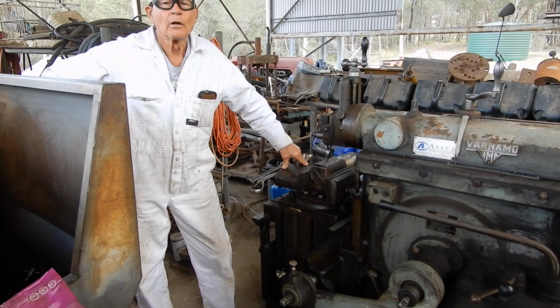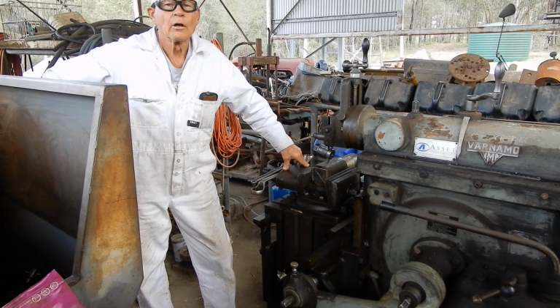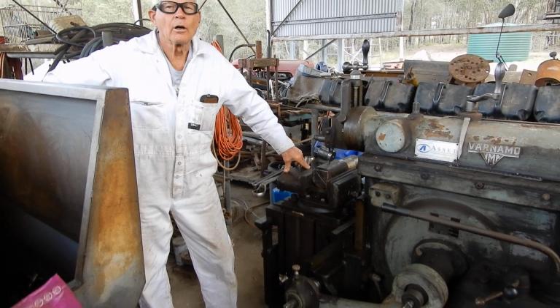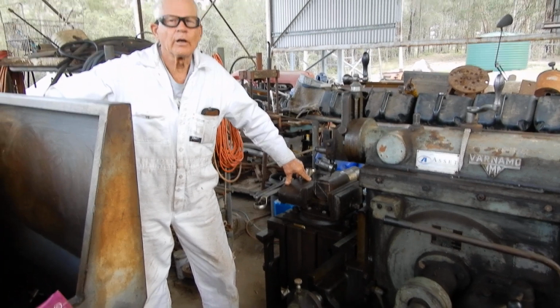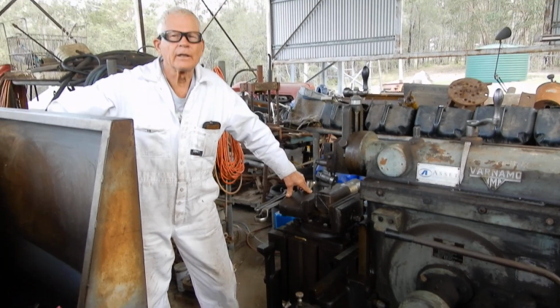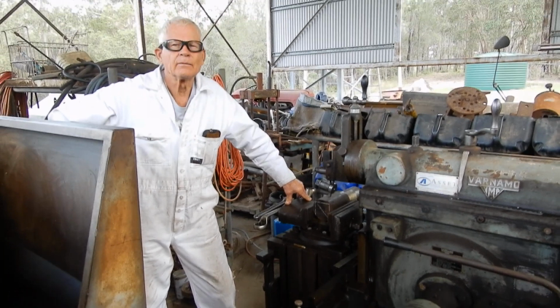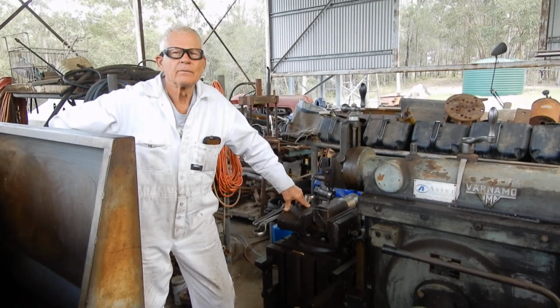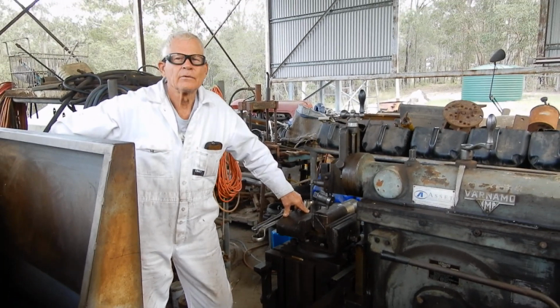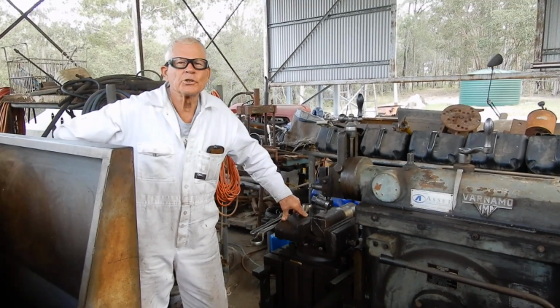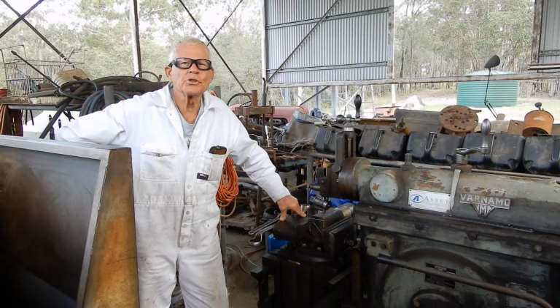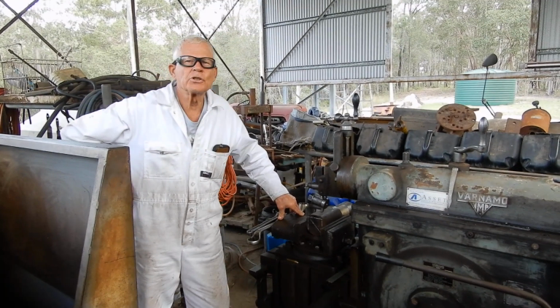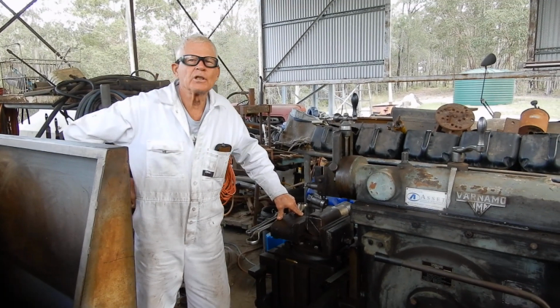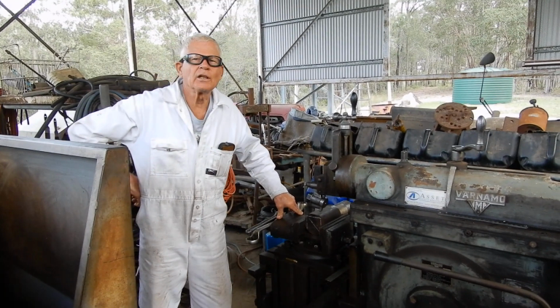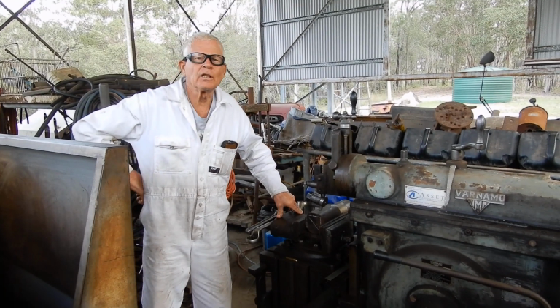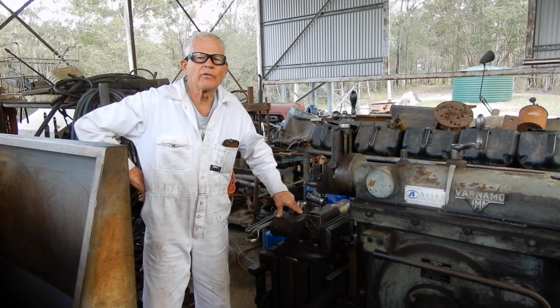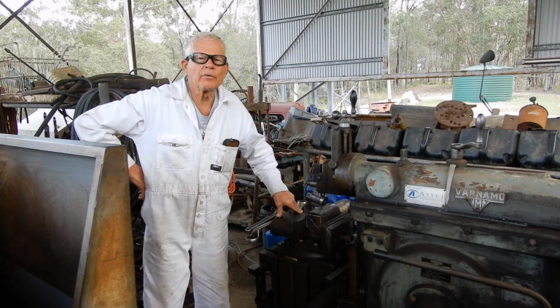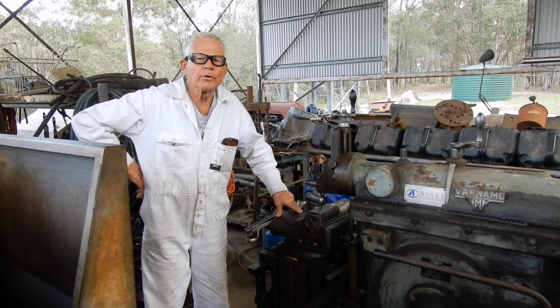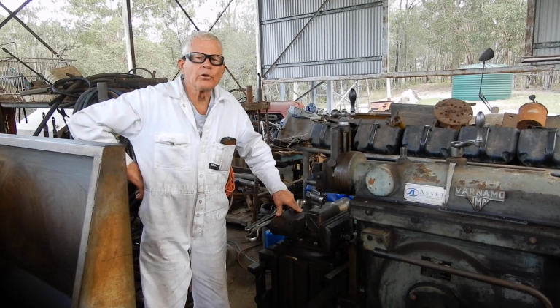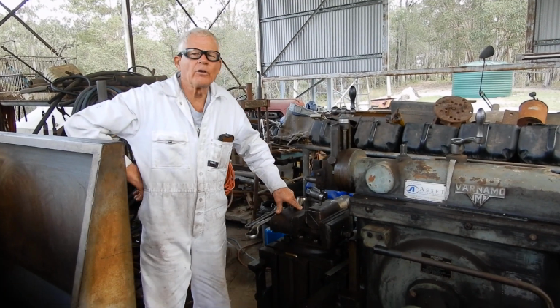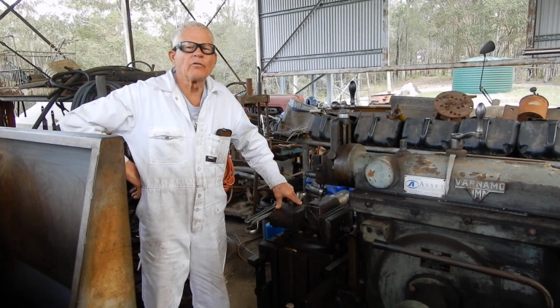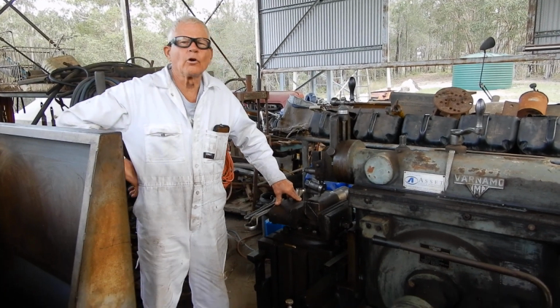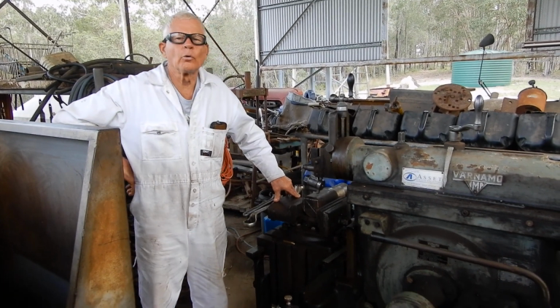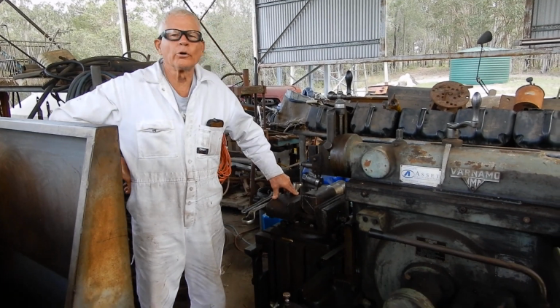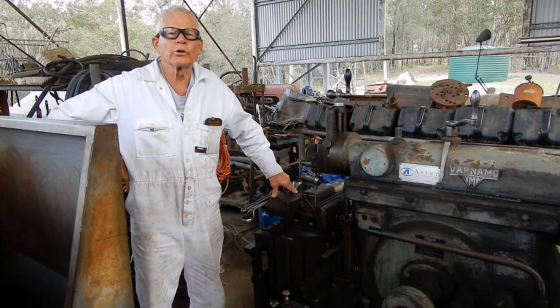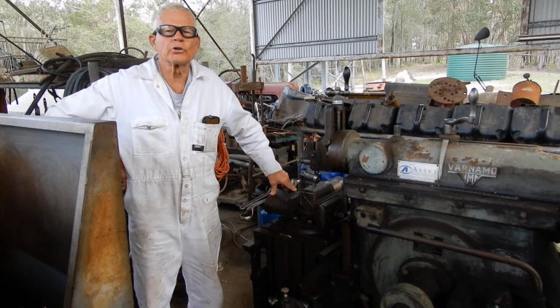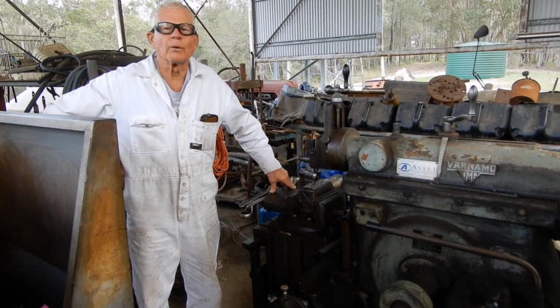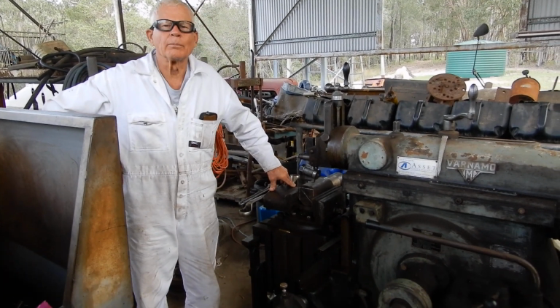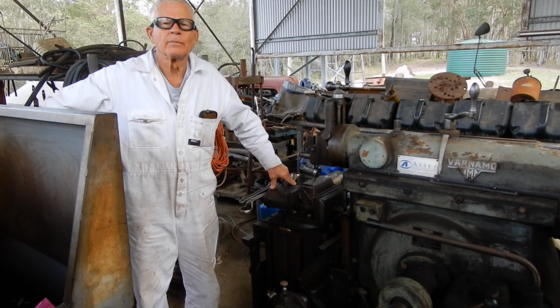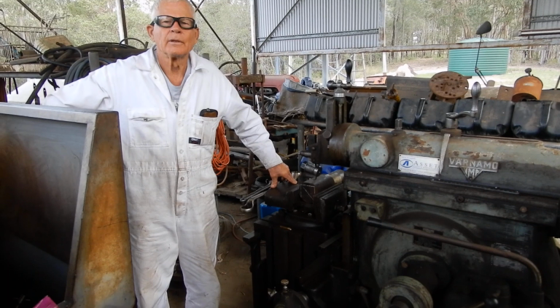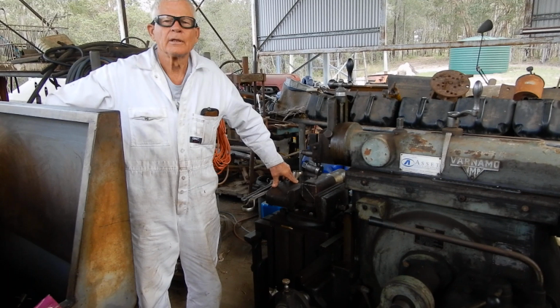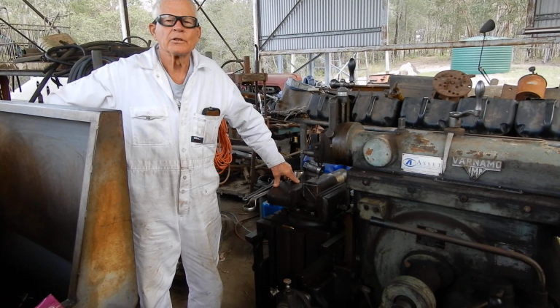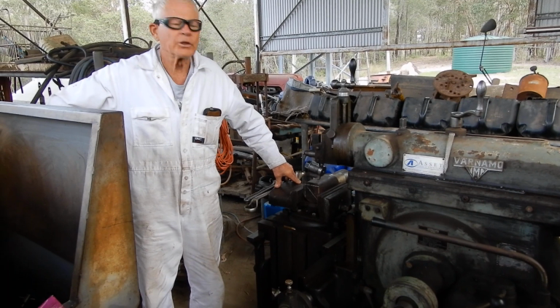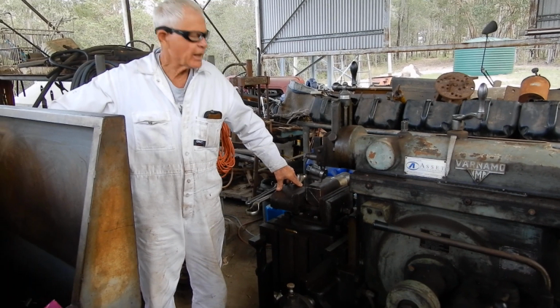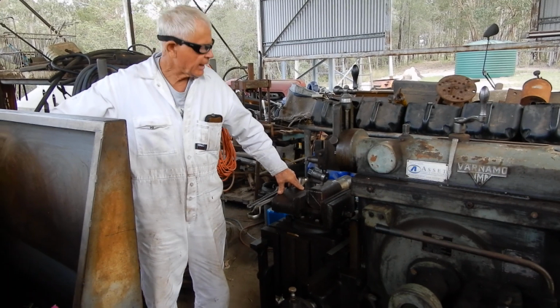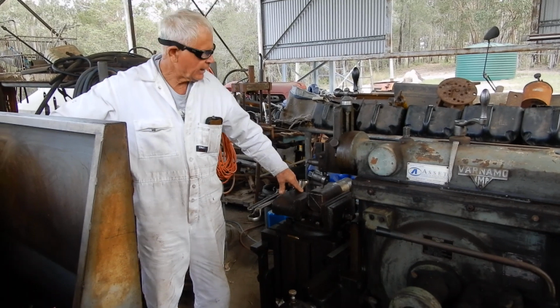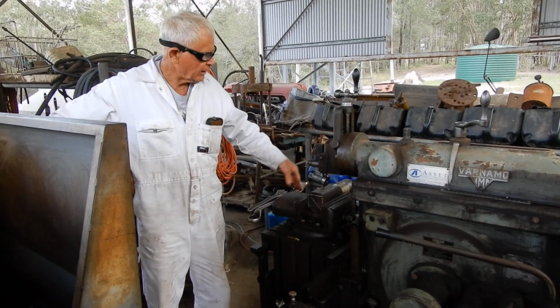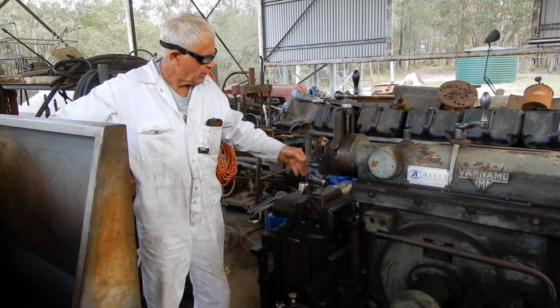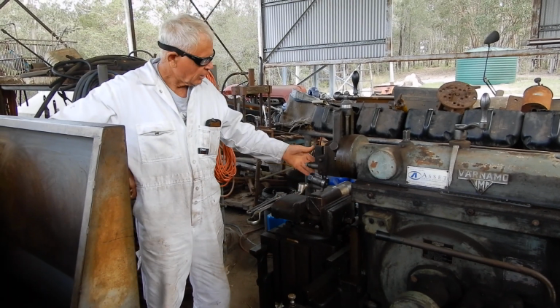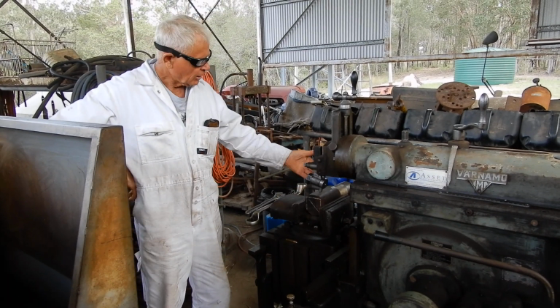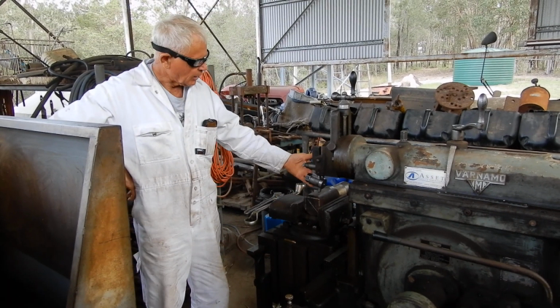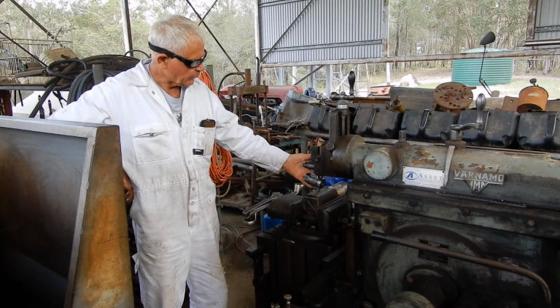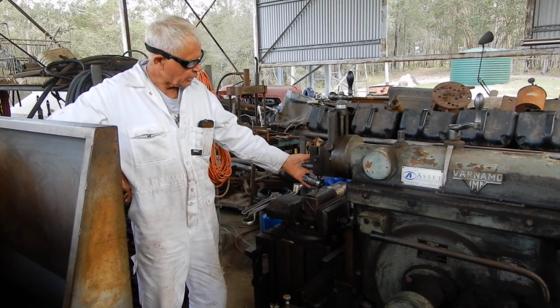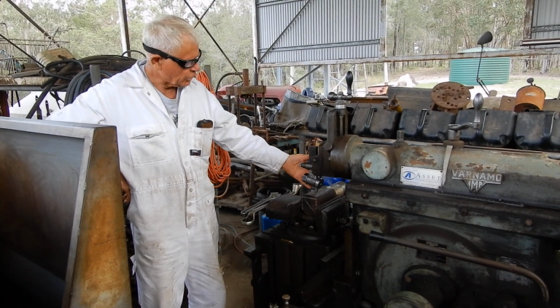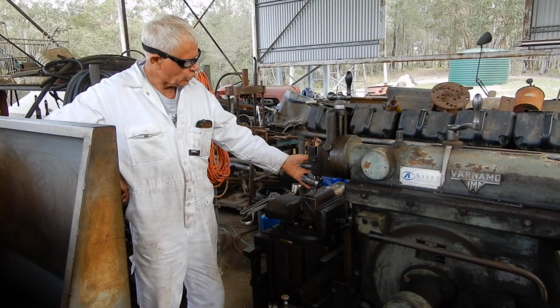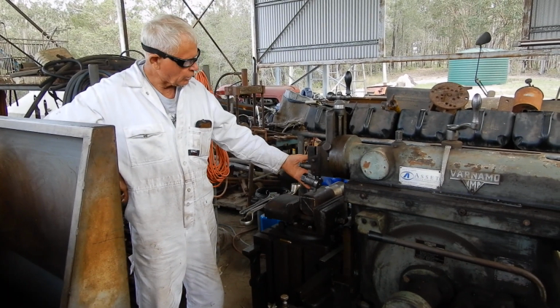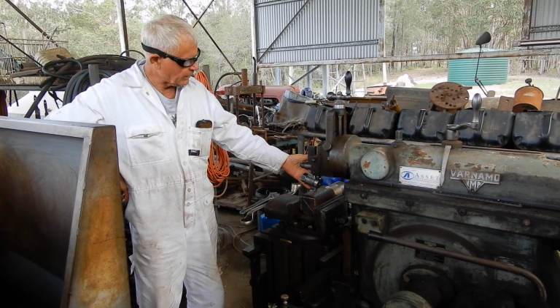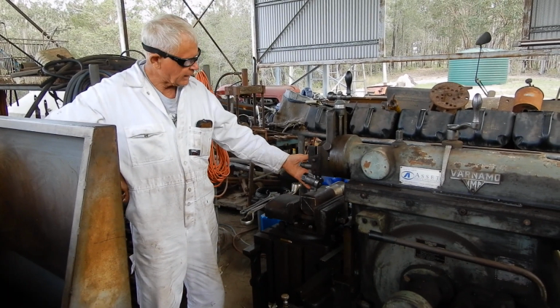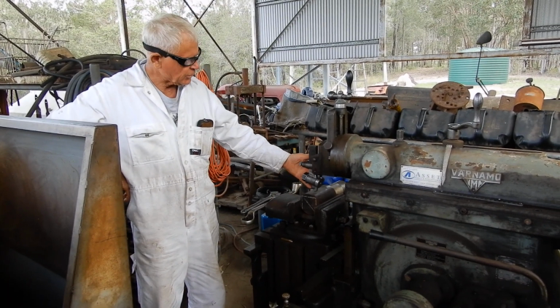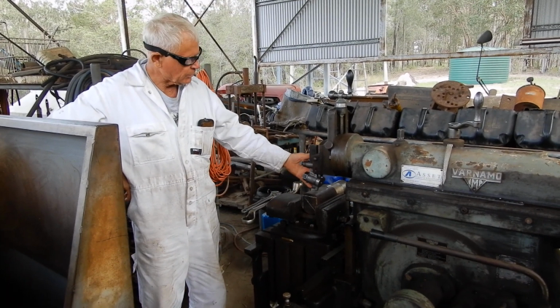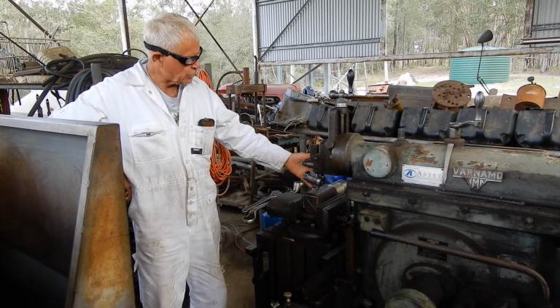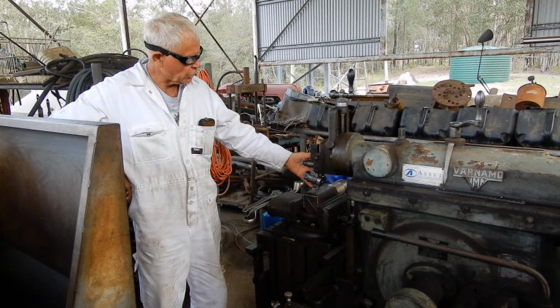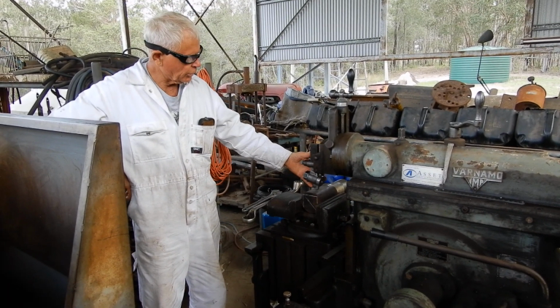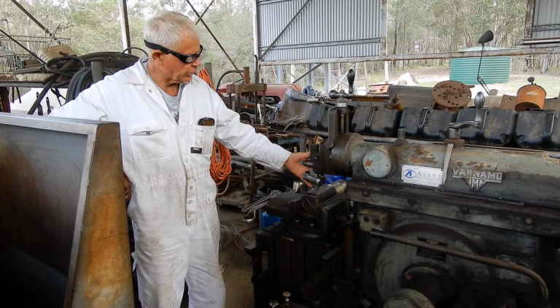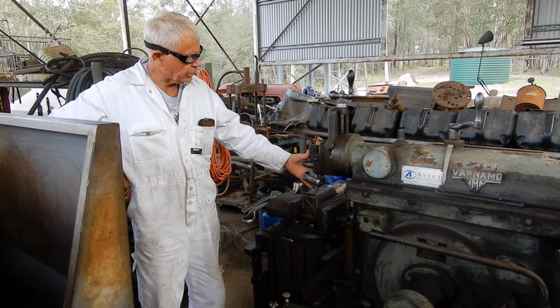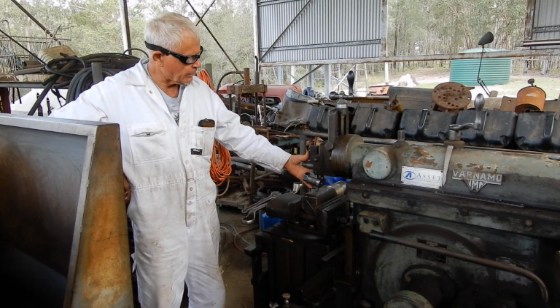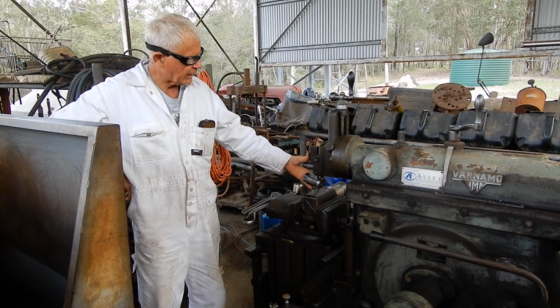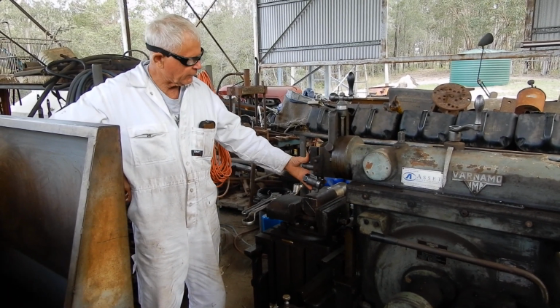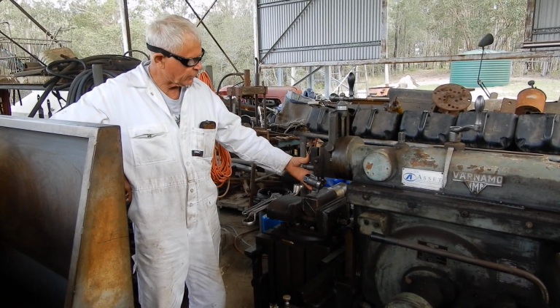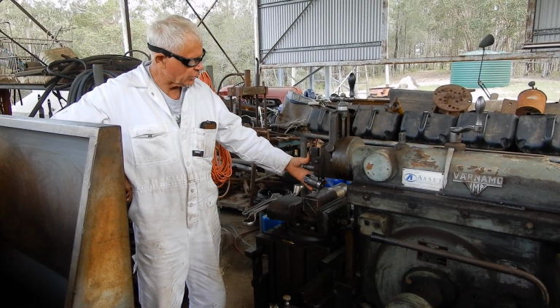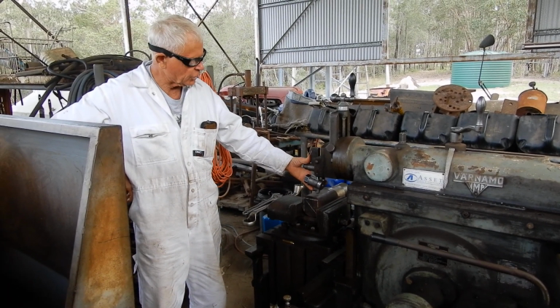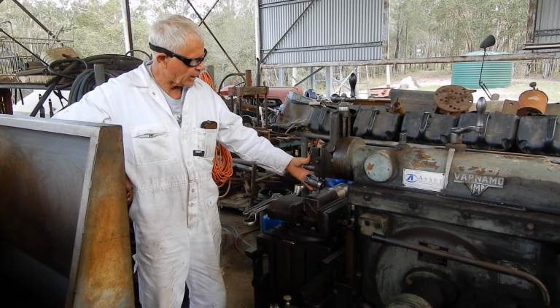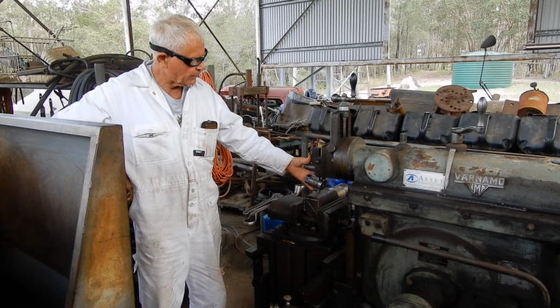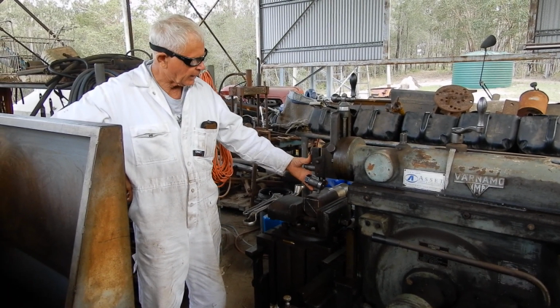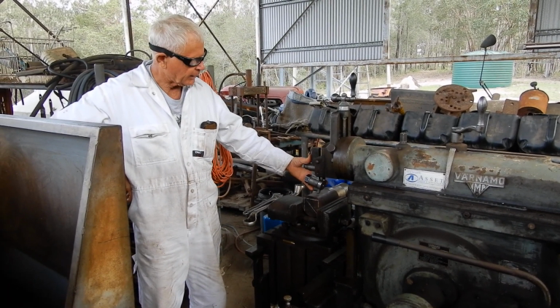Hi, this is Neil here from the Dirt Floor Workshop. Today I'm going to talk about some tooling that I made for the shaper.